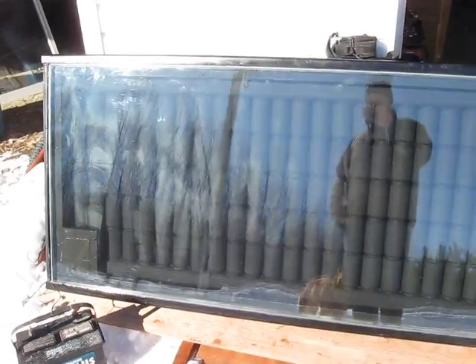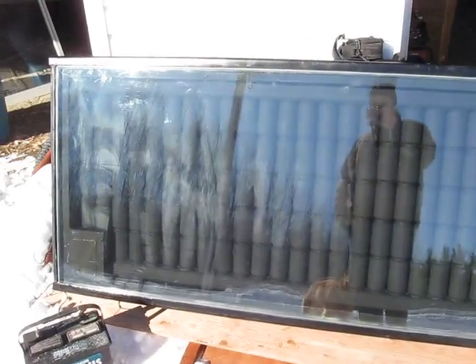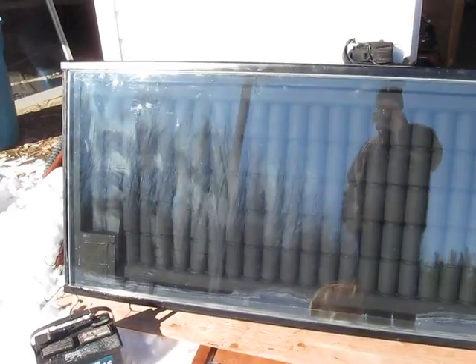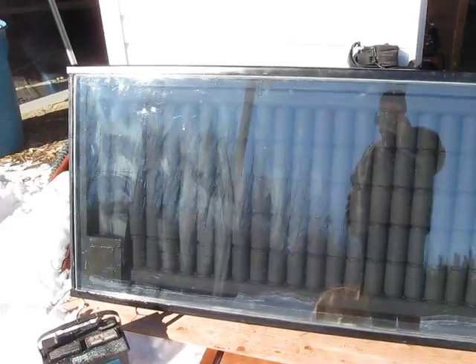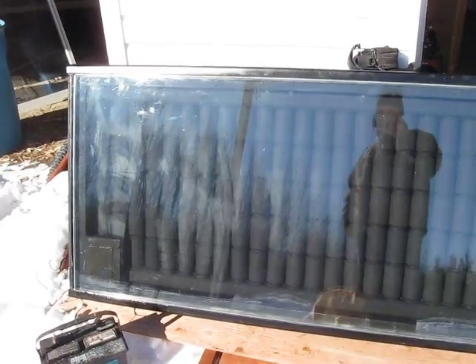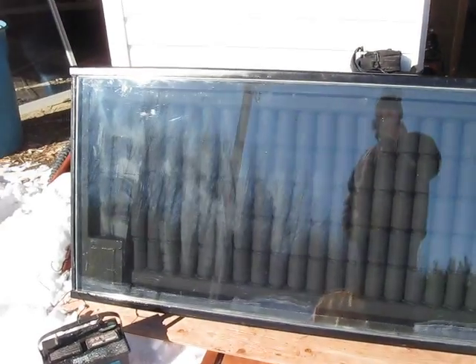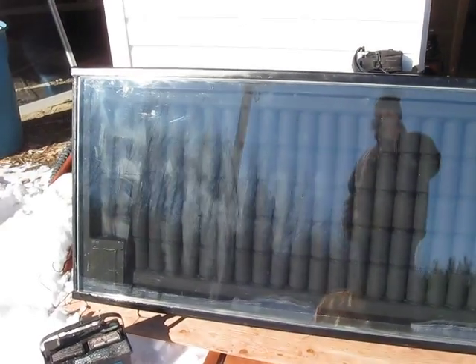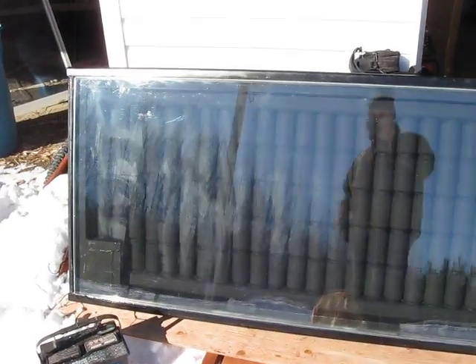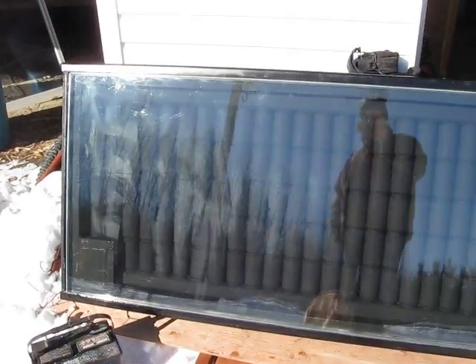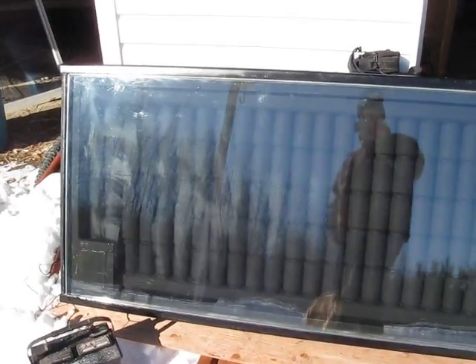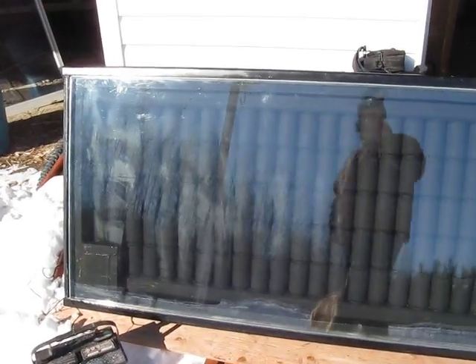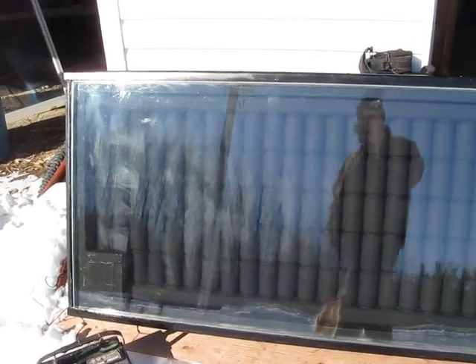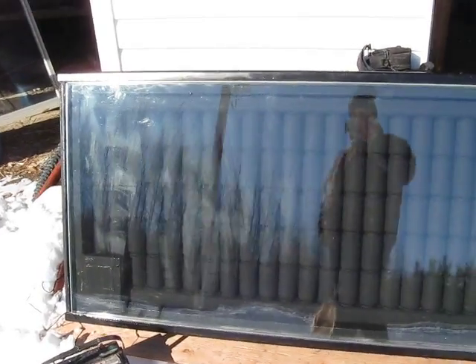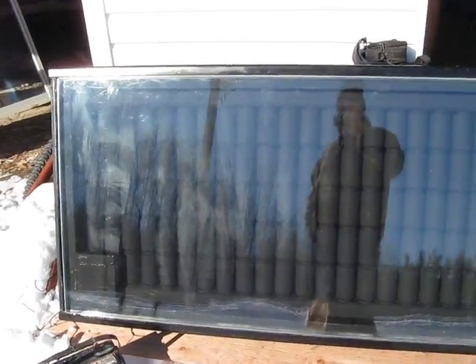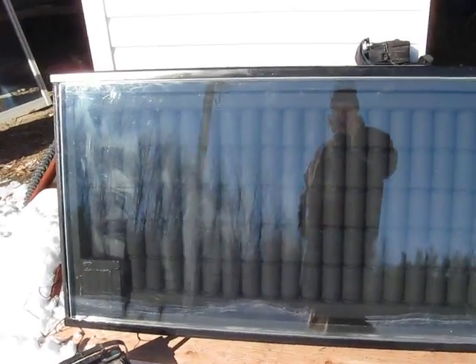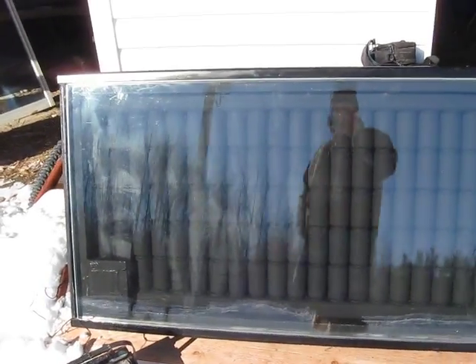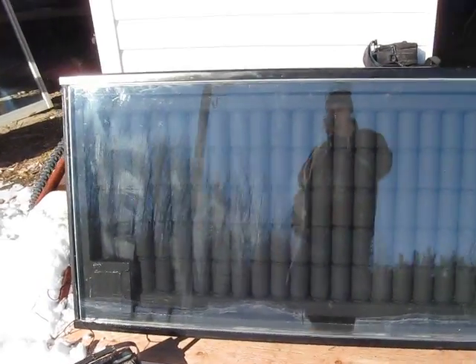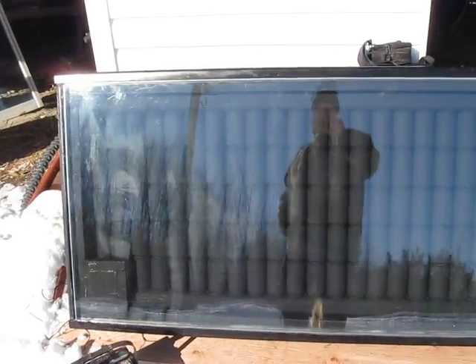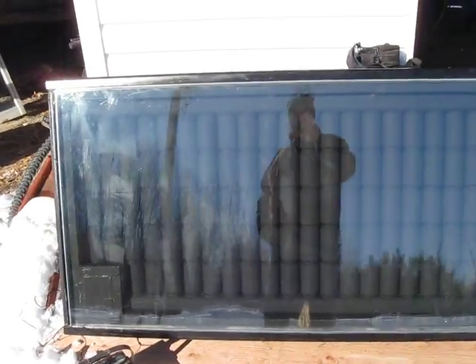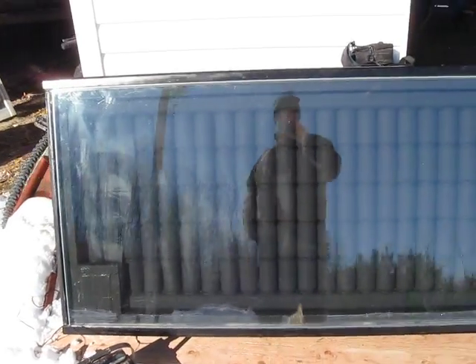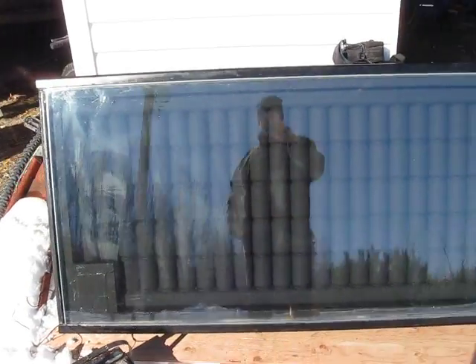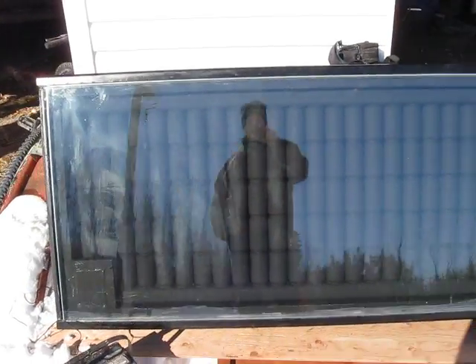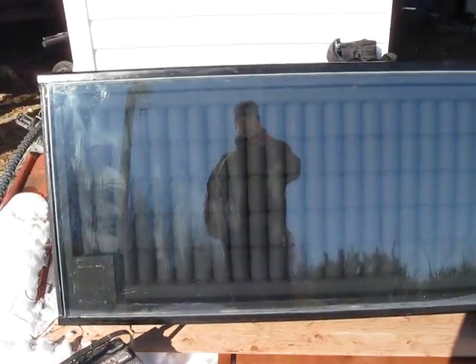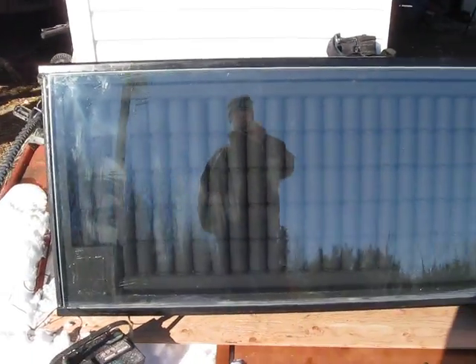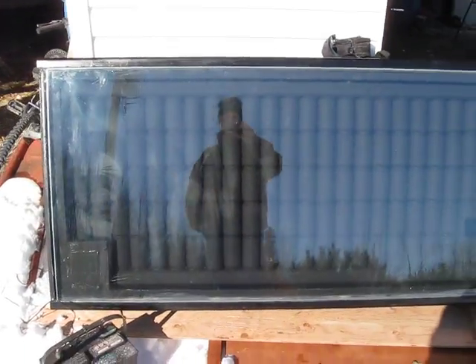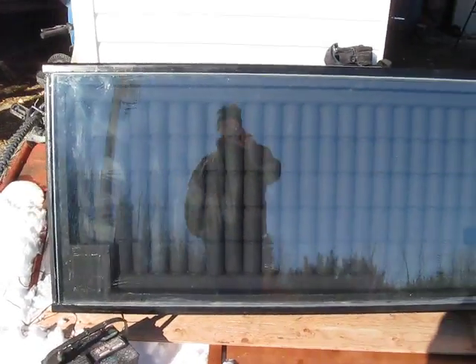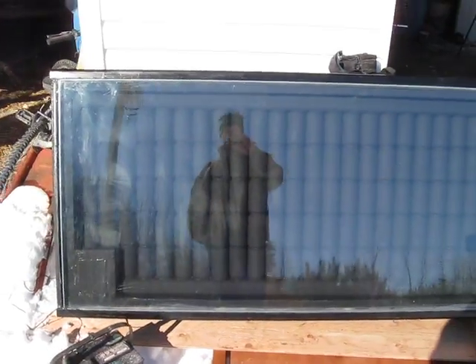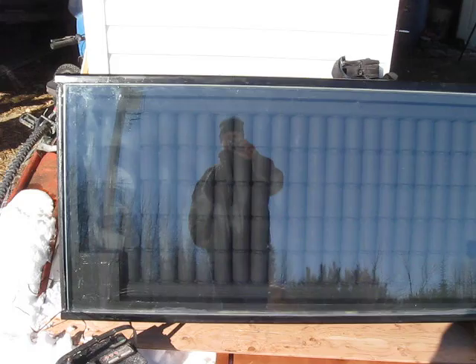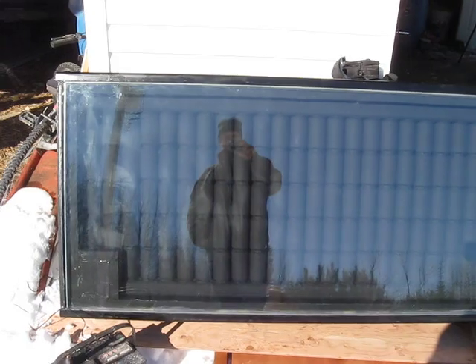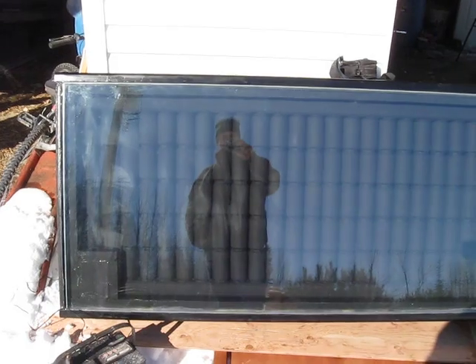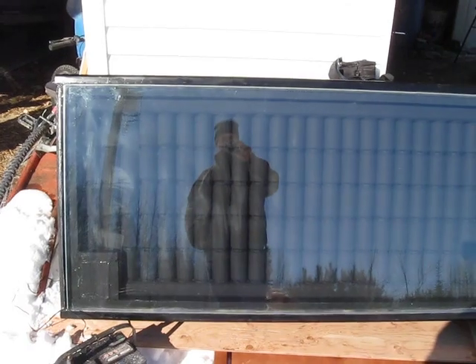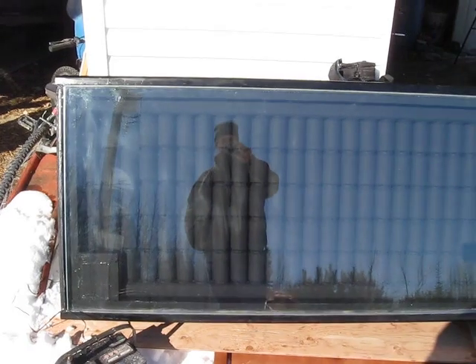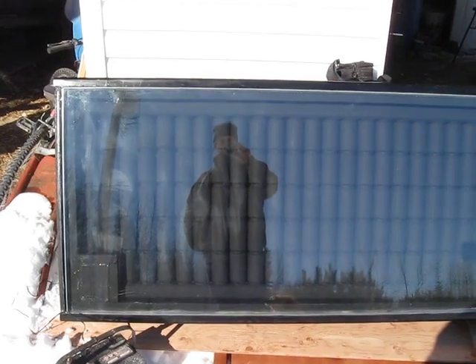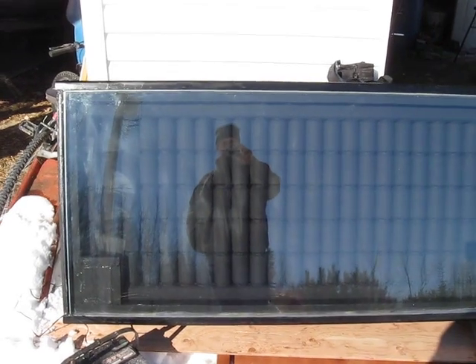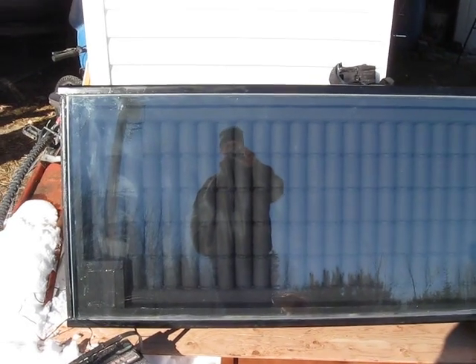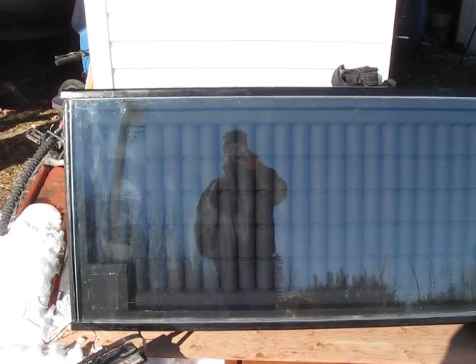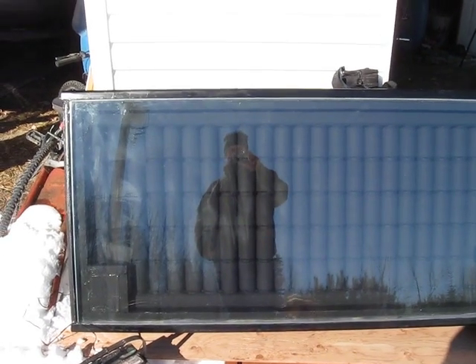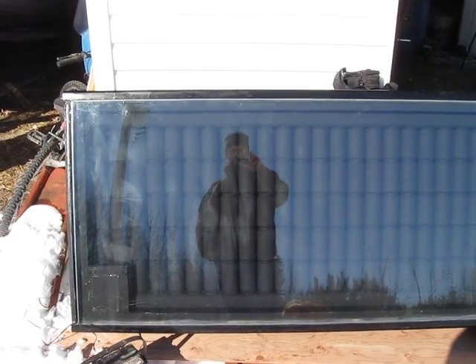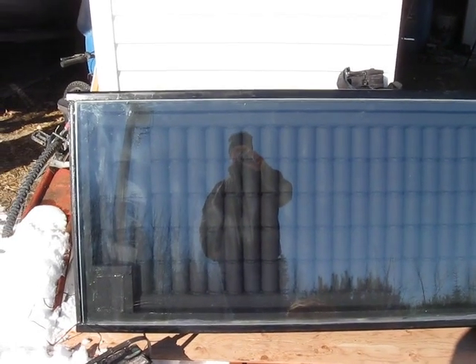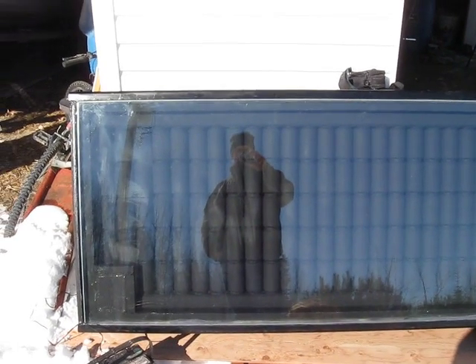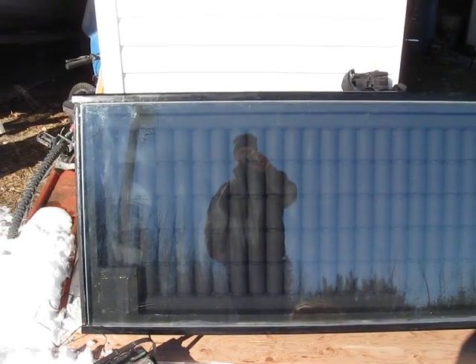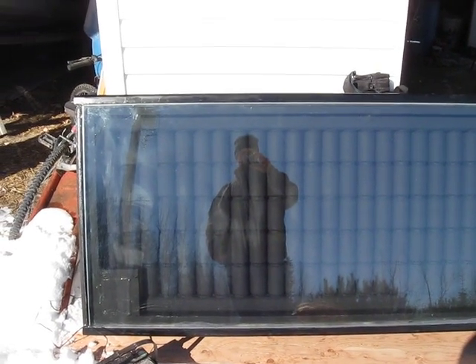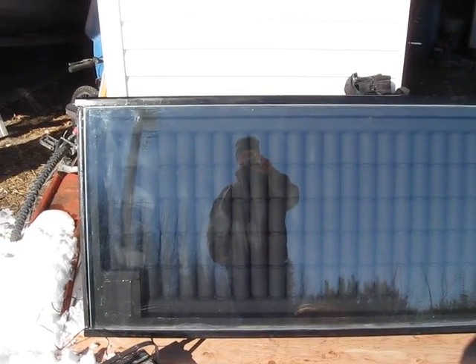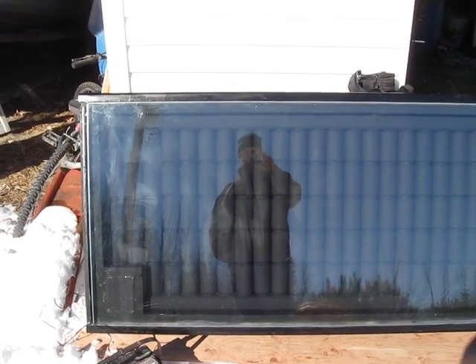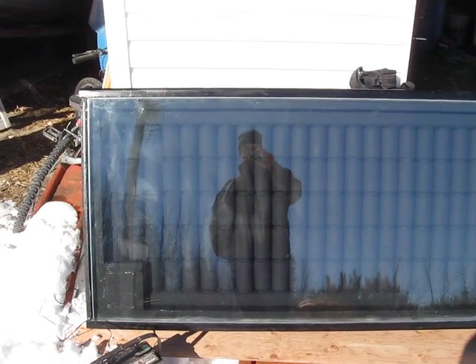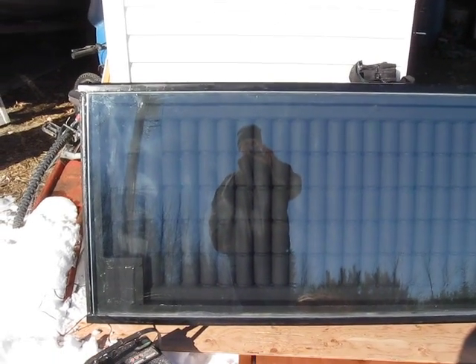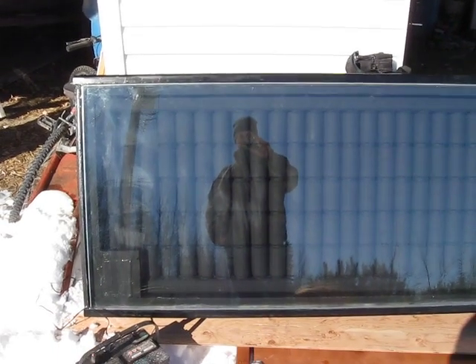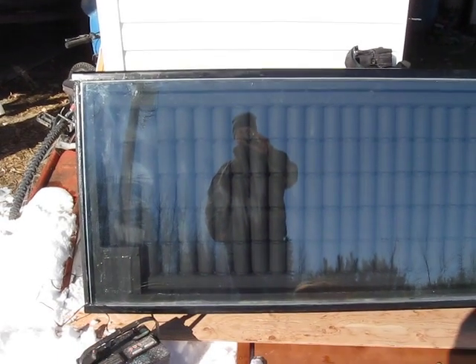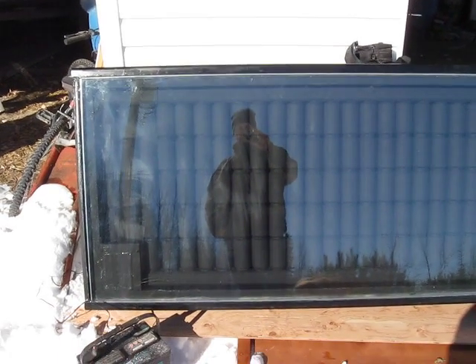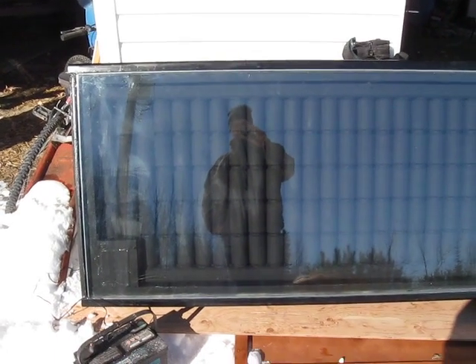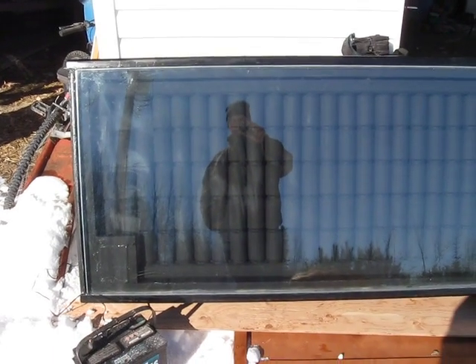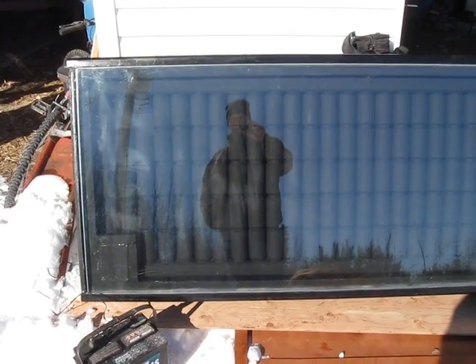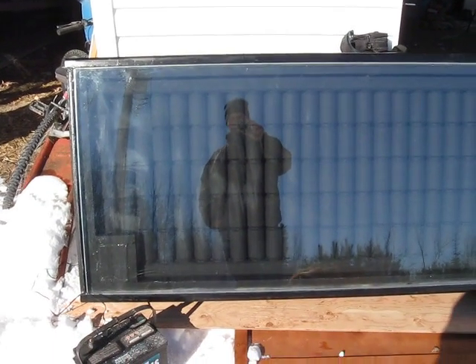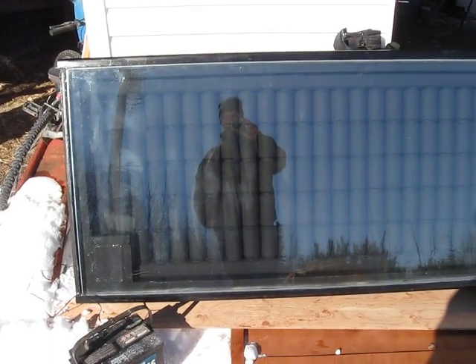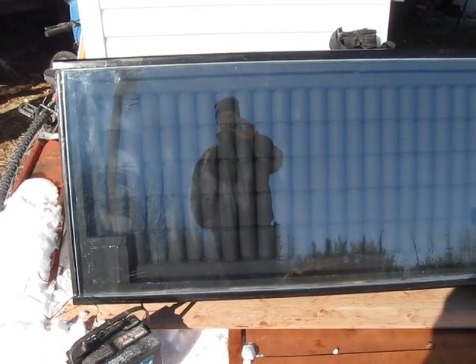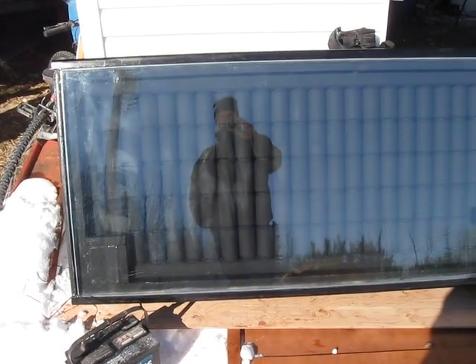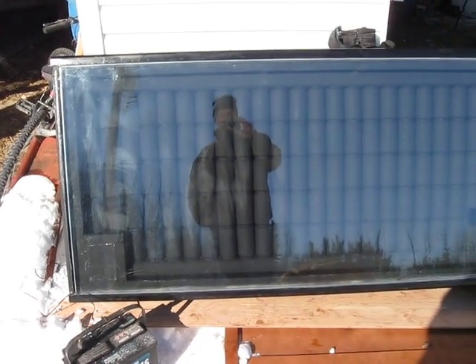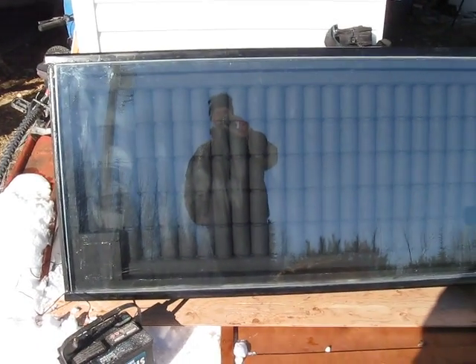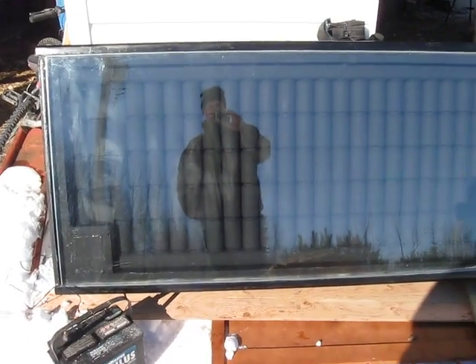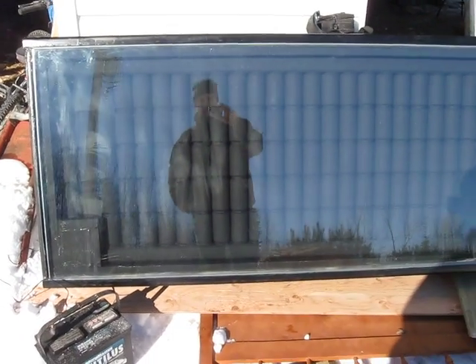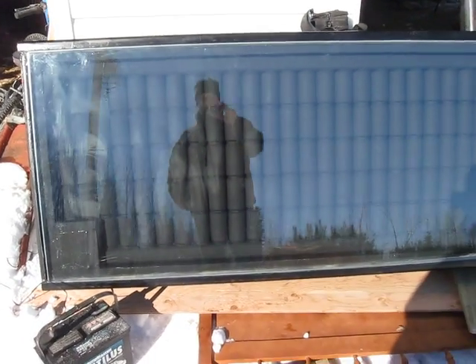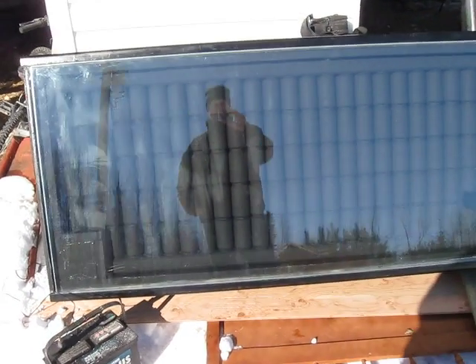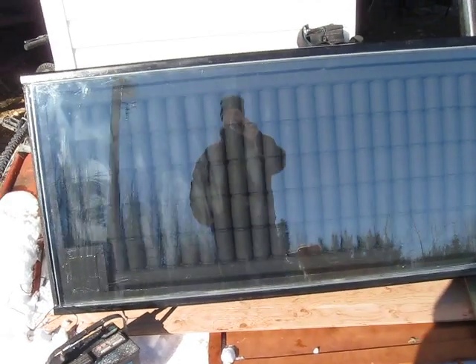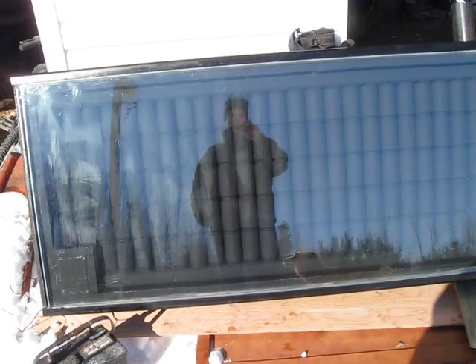Hopefully you can see this — I'm having trouble with the glare from the sun. All right.